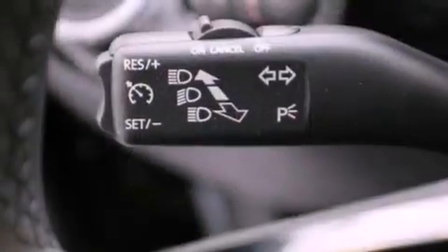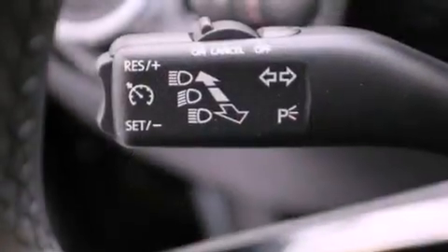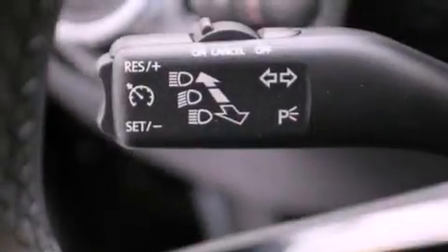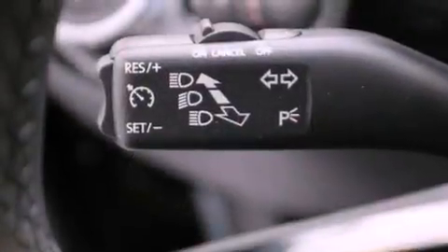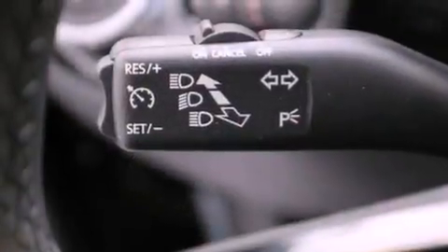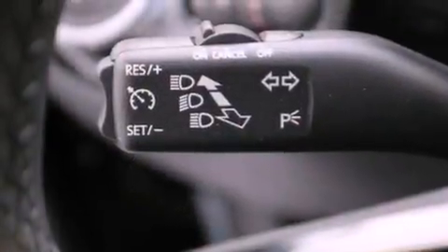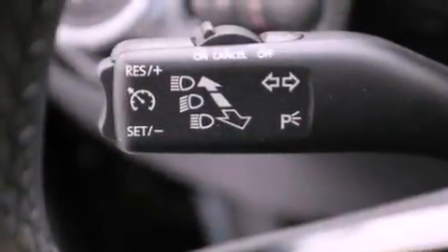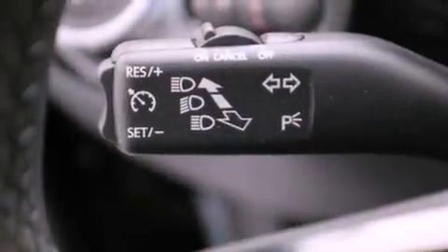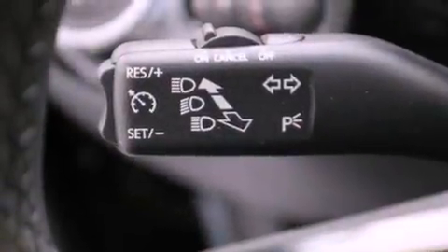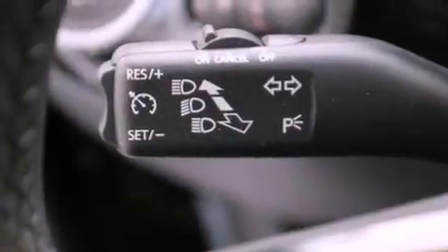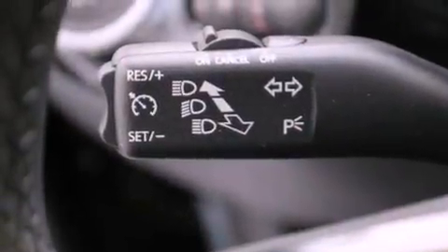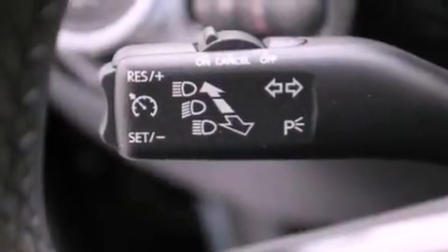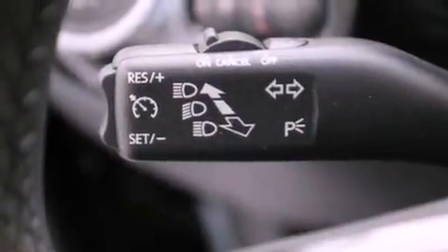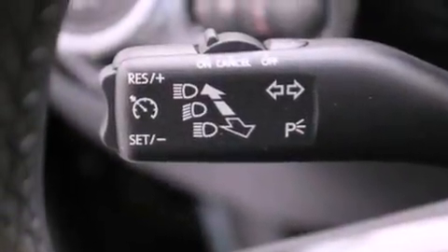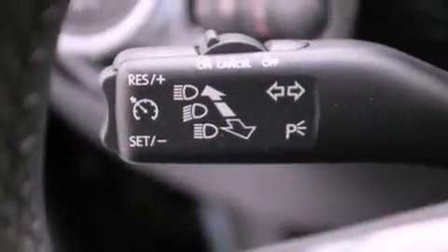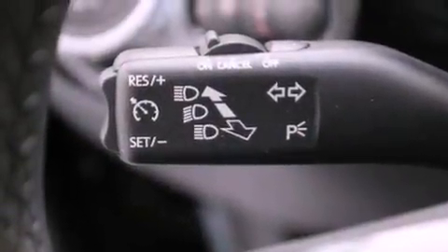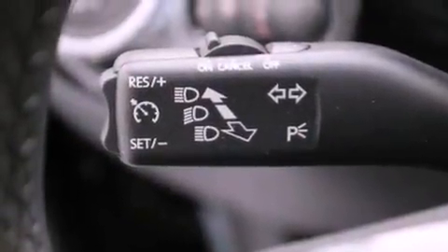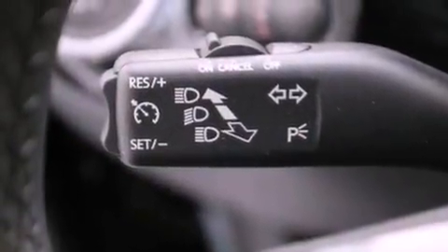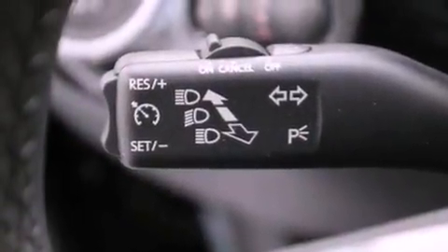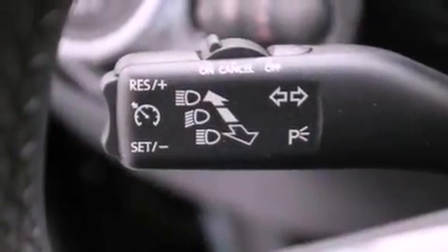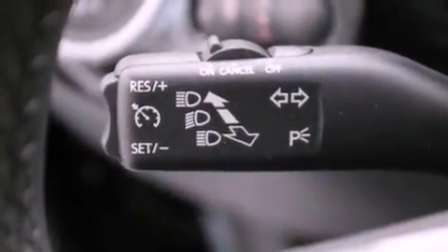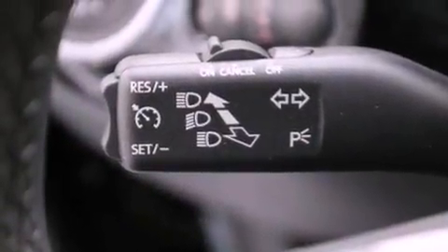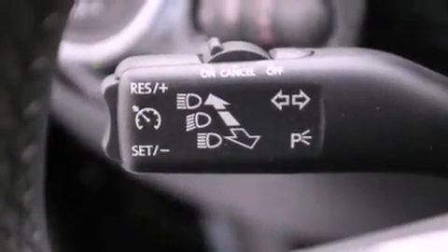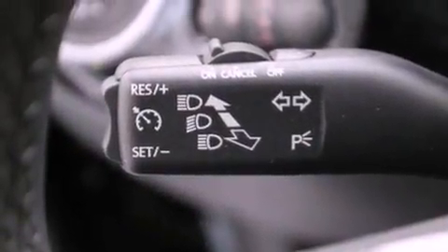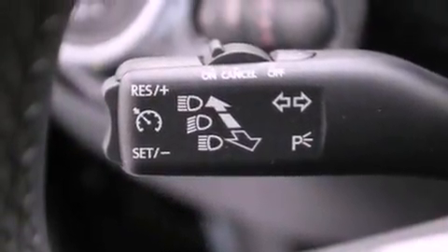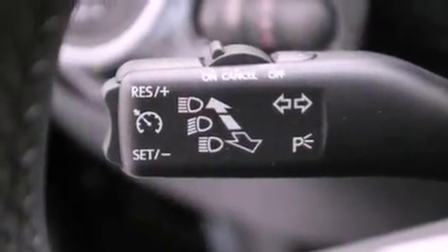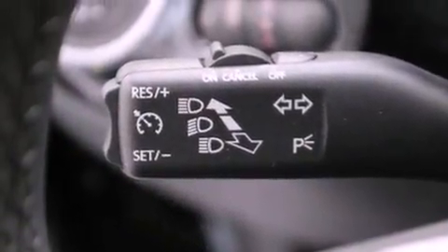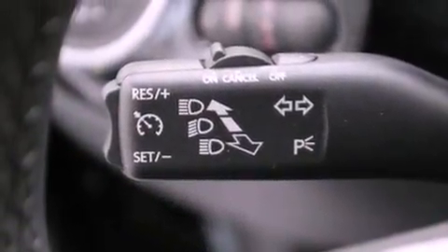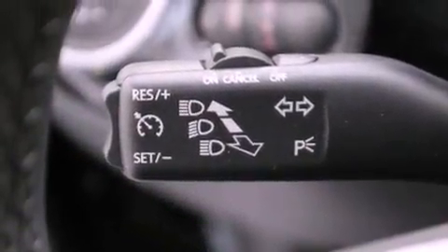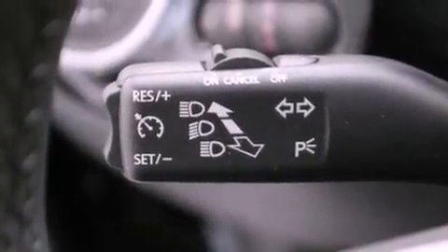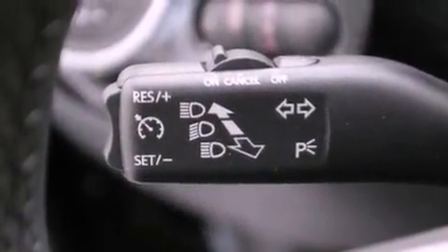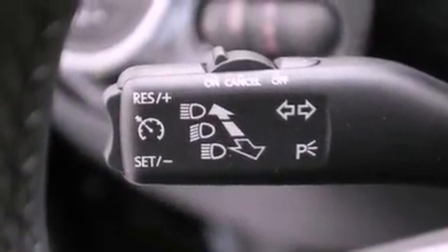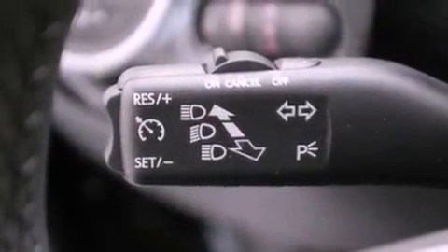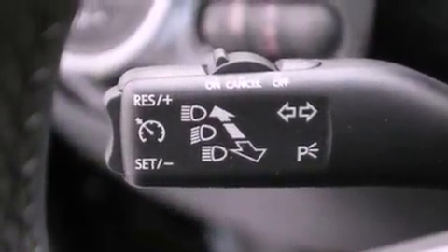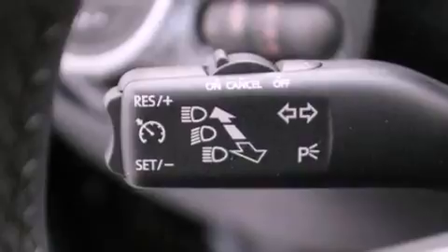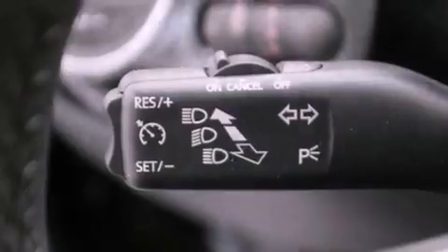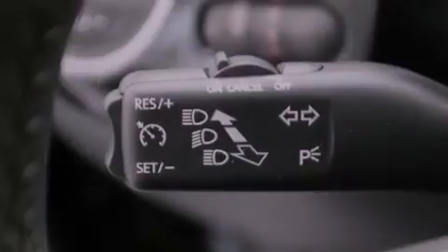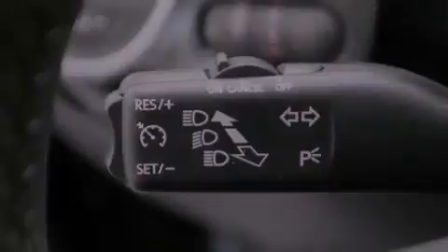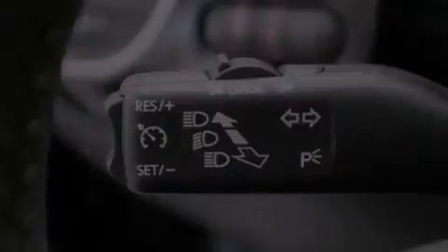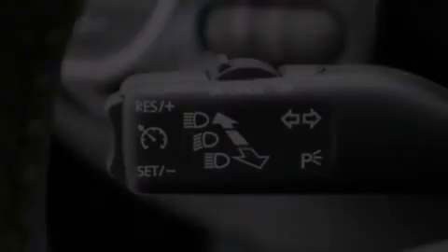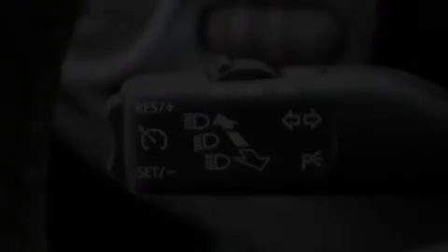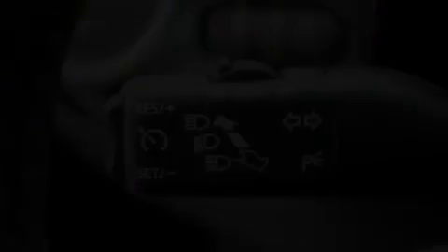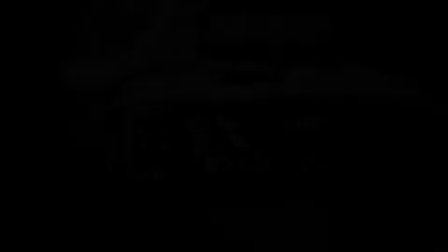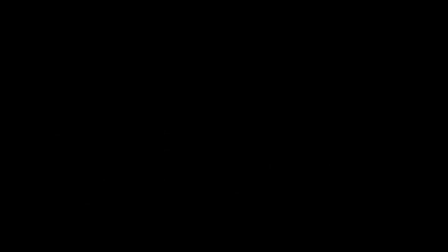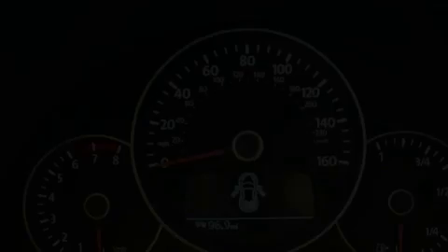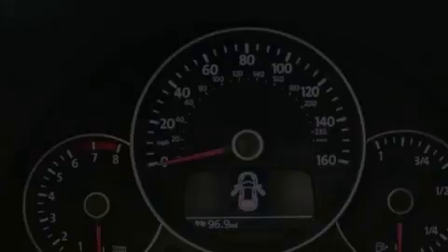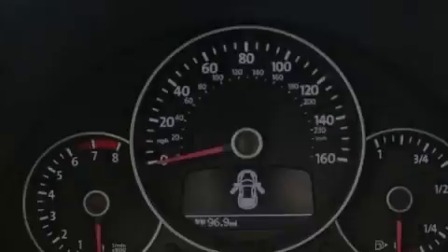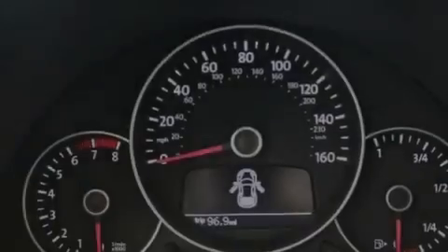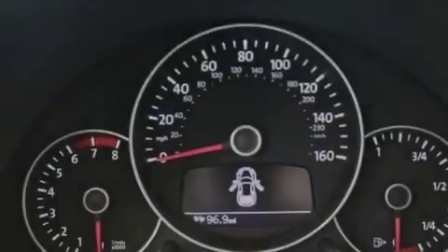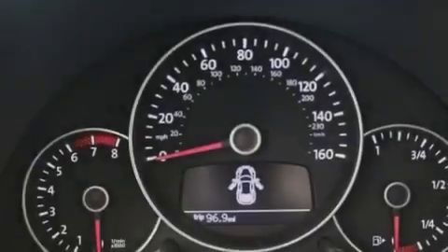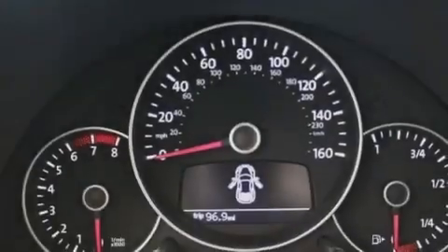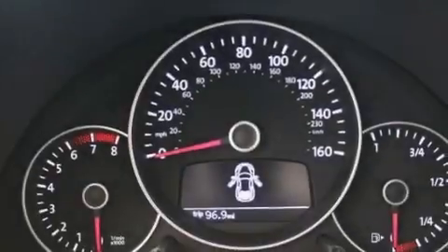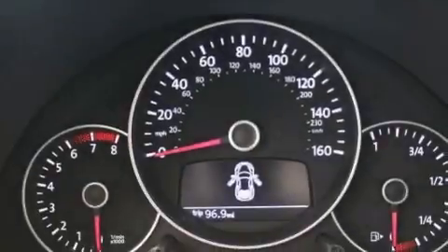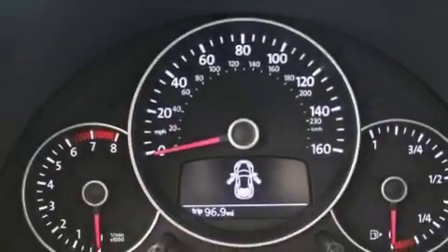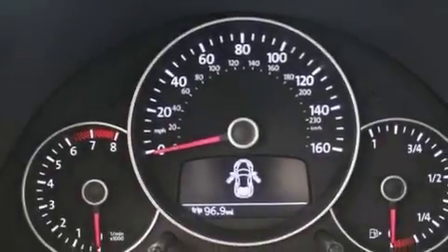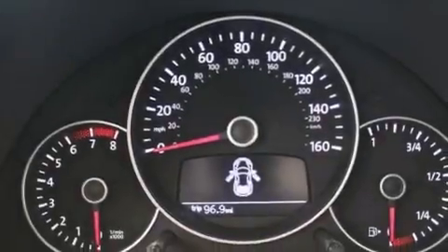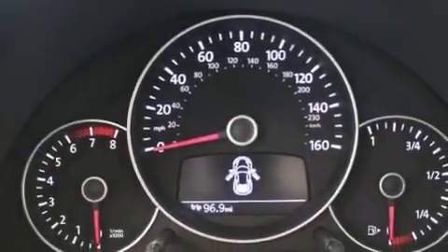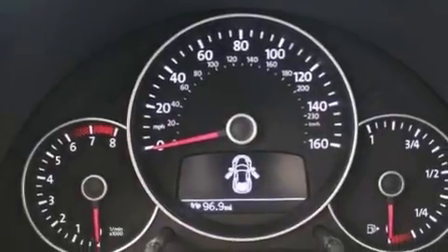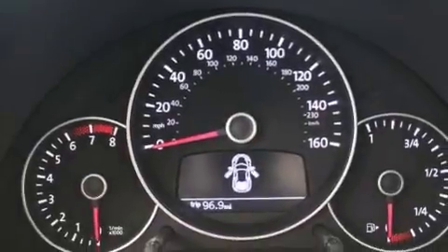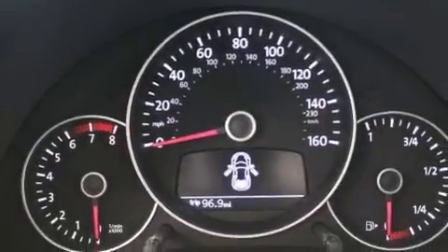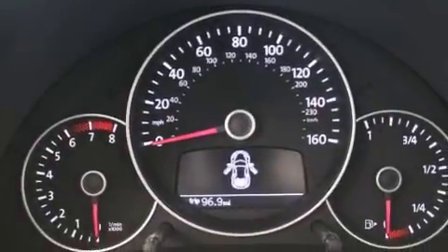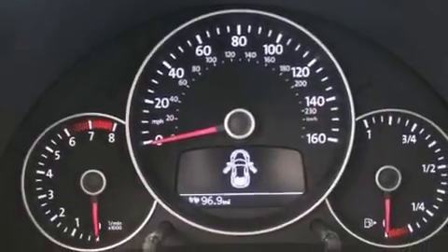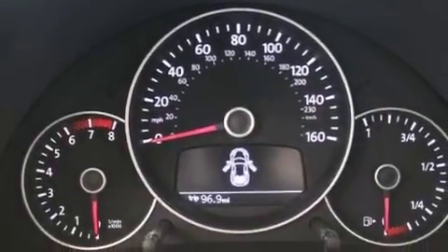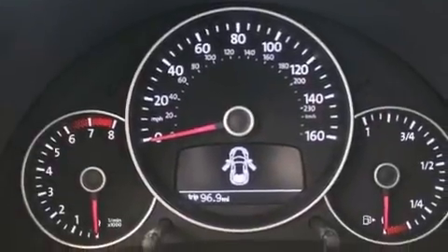Additional features include traction control, air conditioning, and heated seats that can warm you up in seconds, keeping you and your passengers comfortable the whole trip.